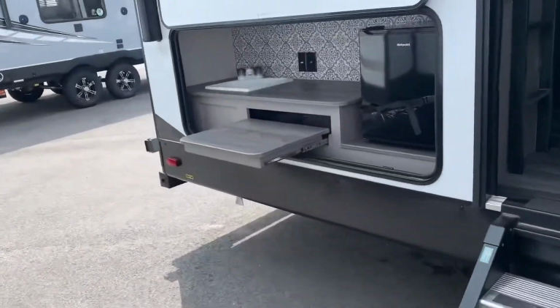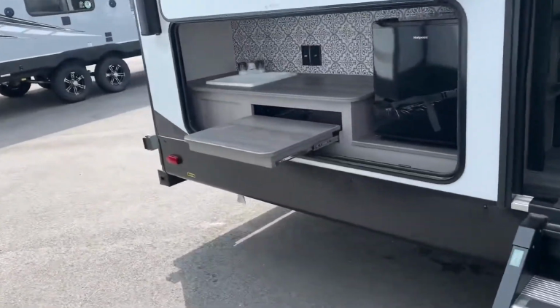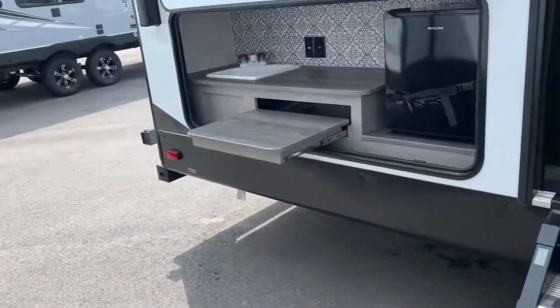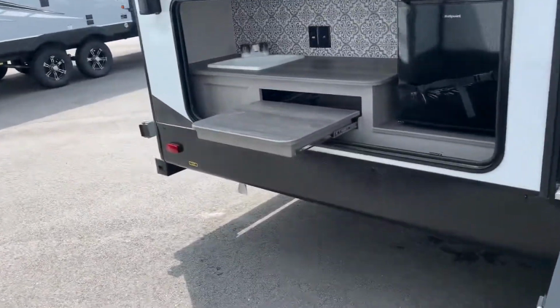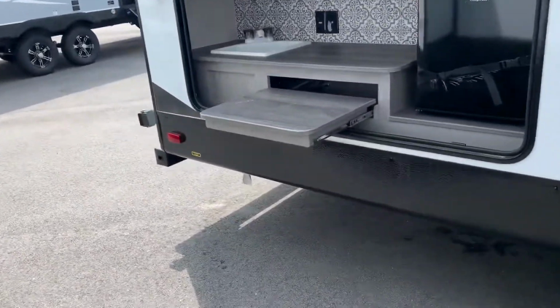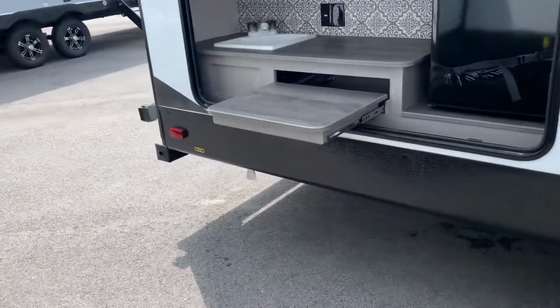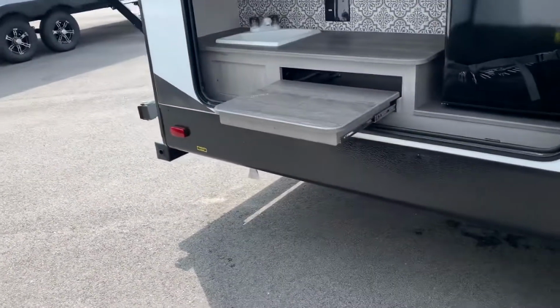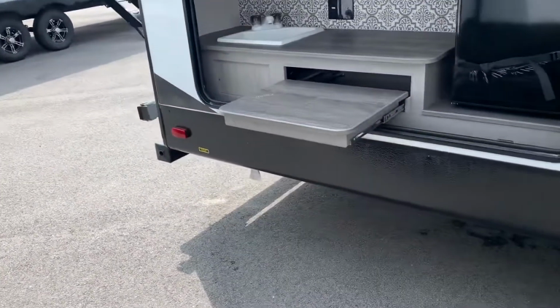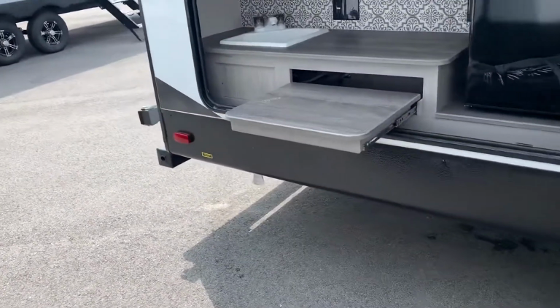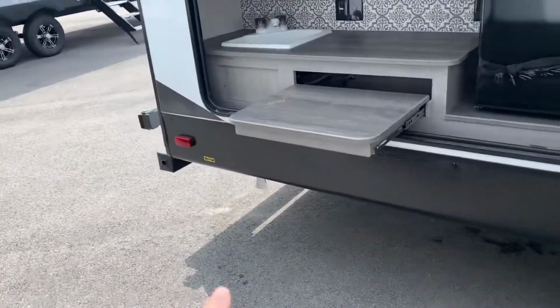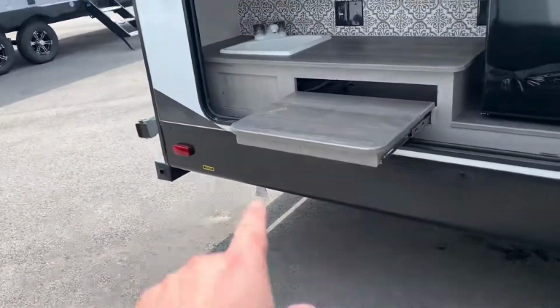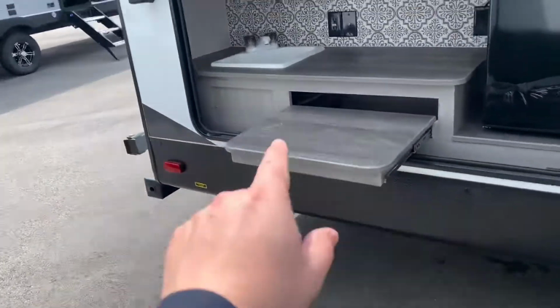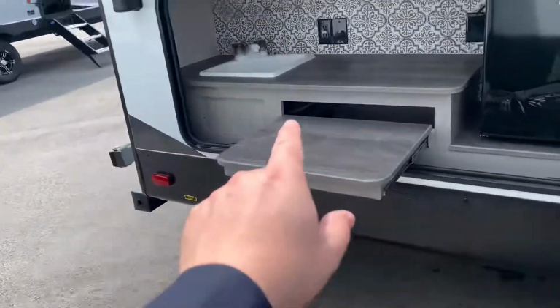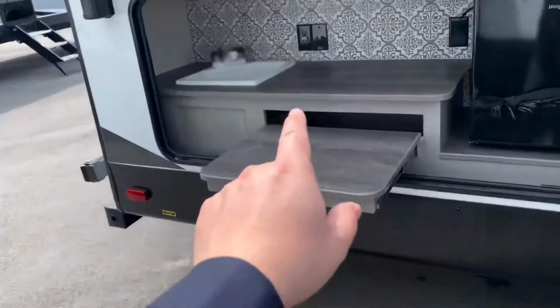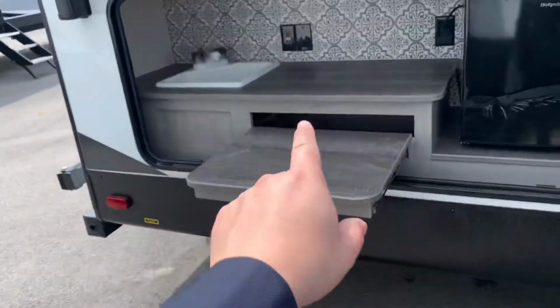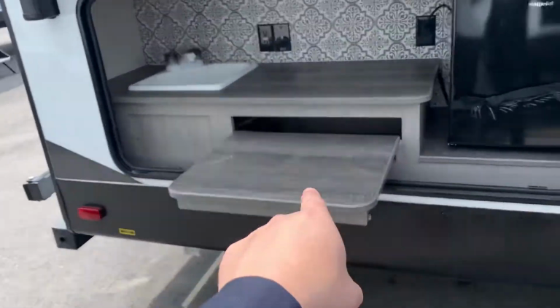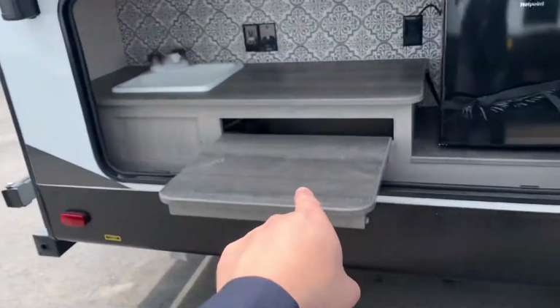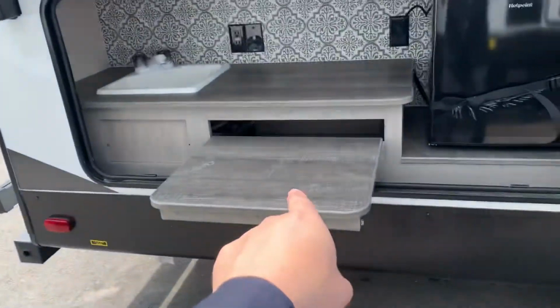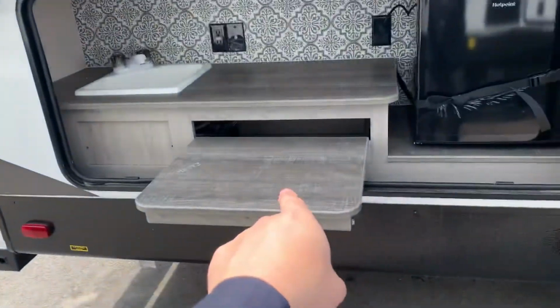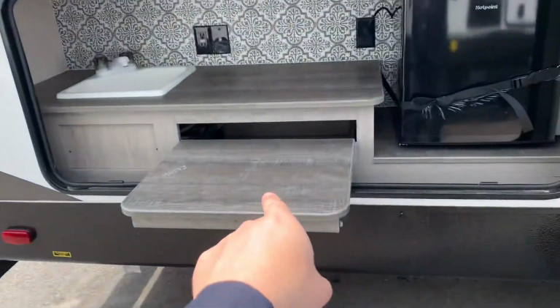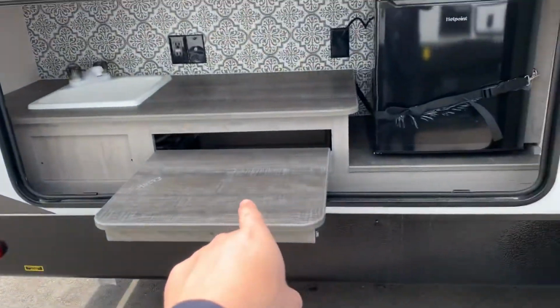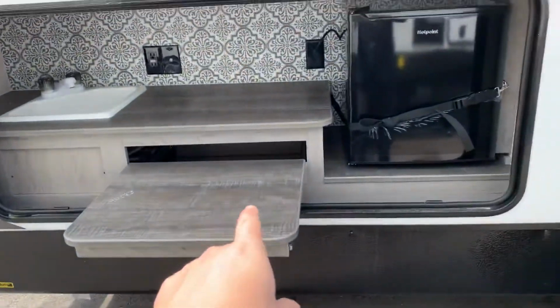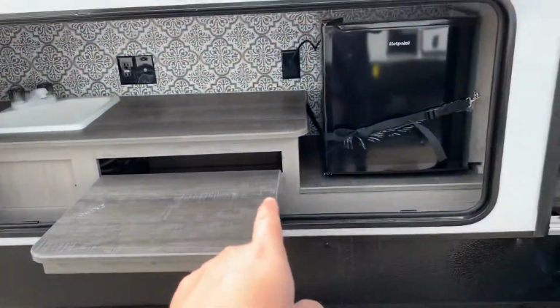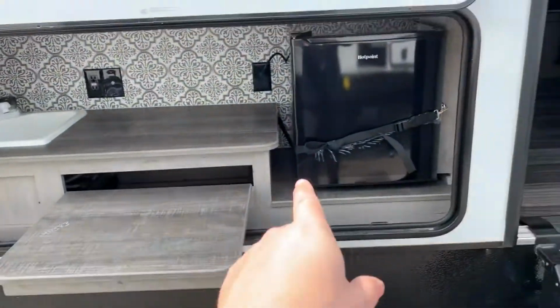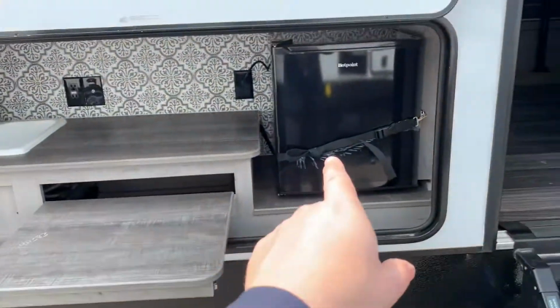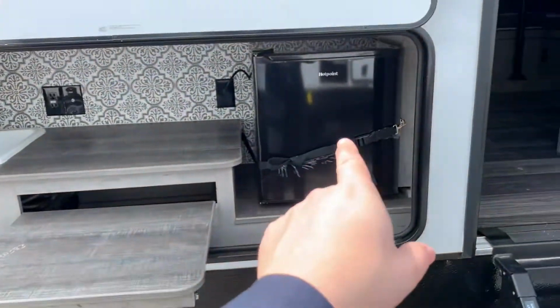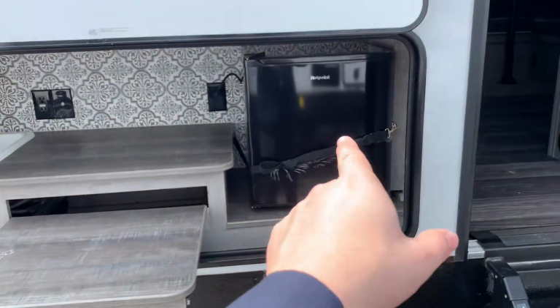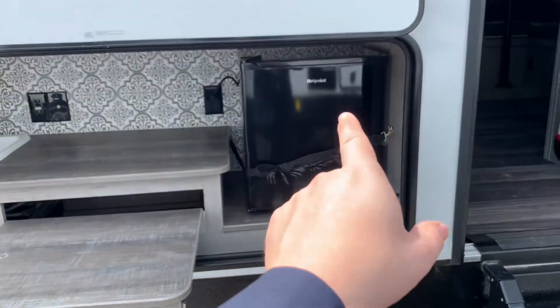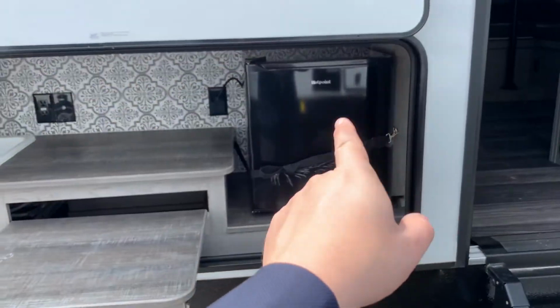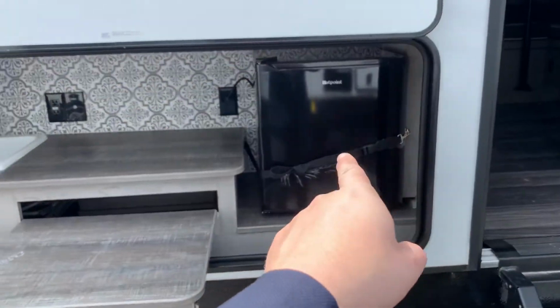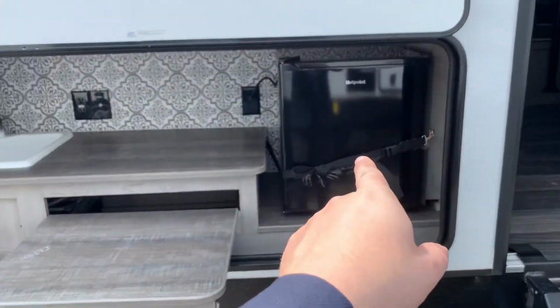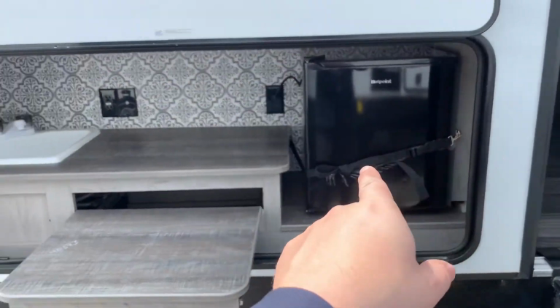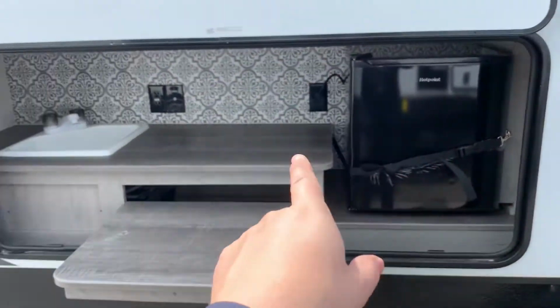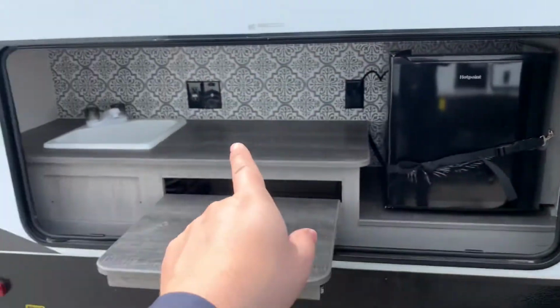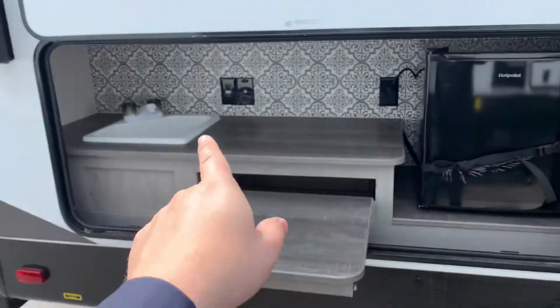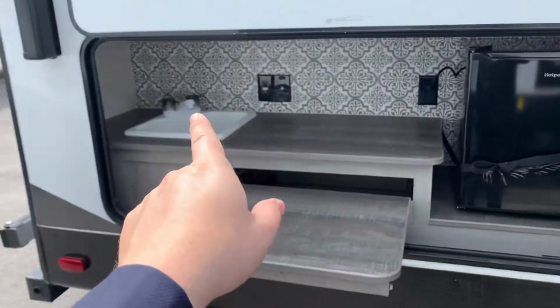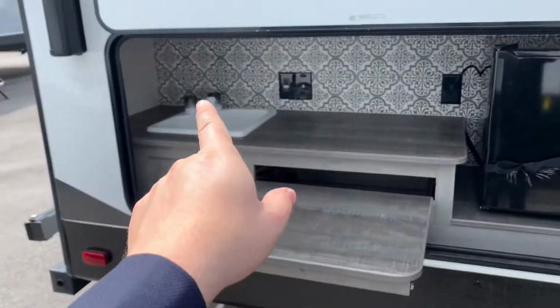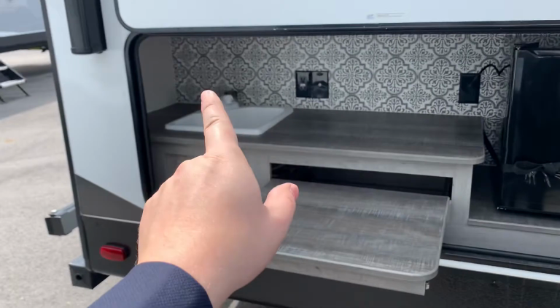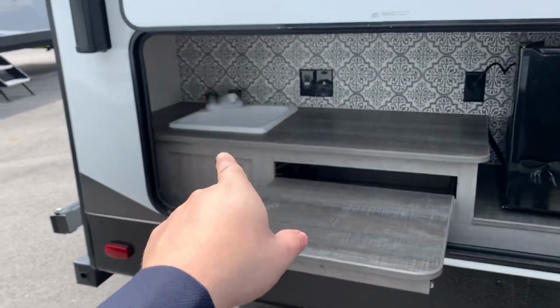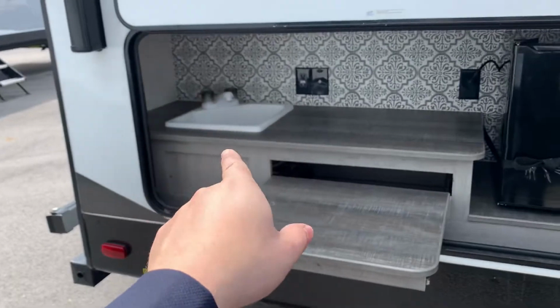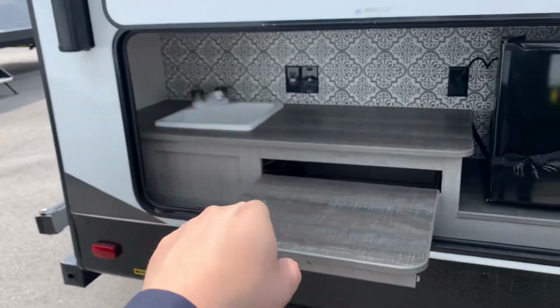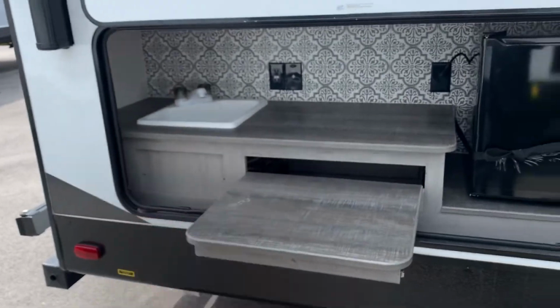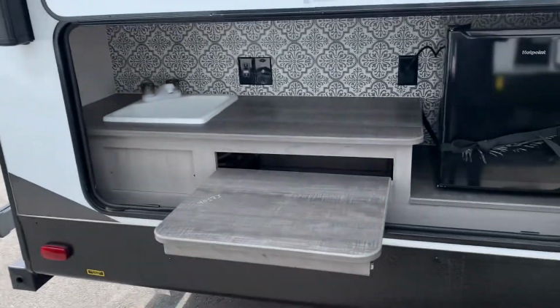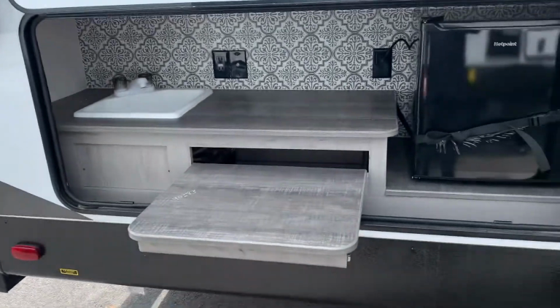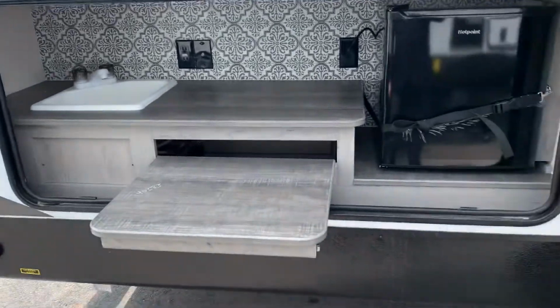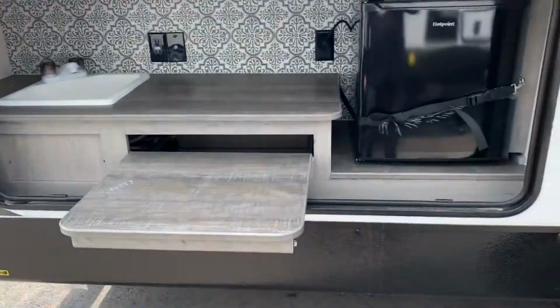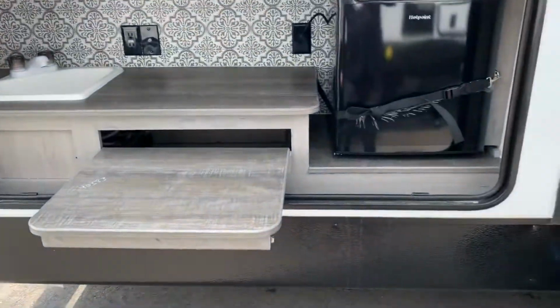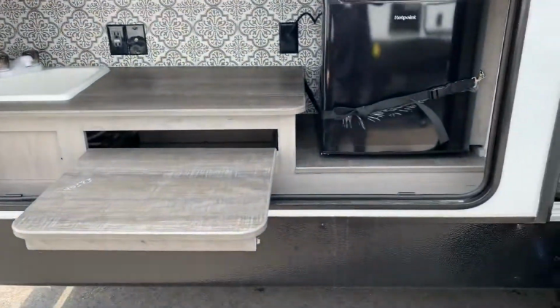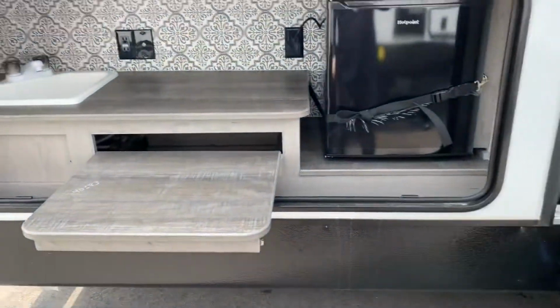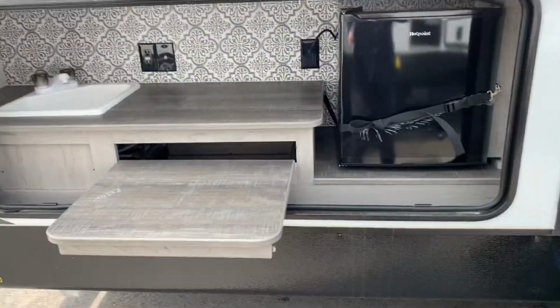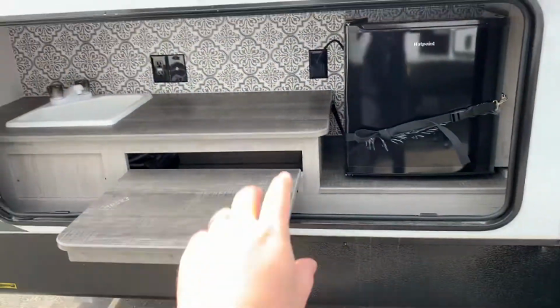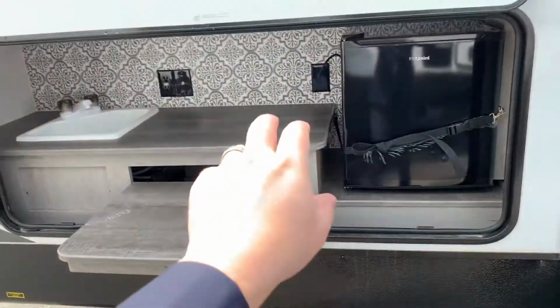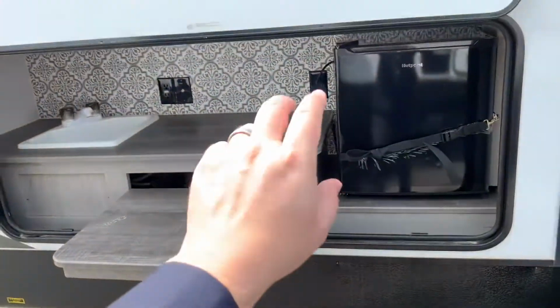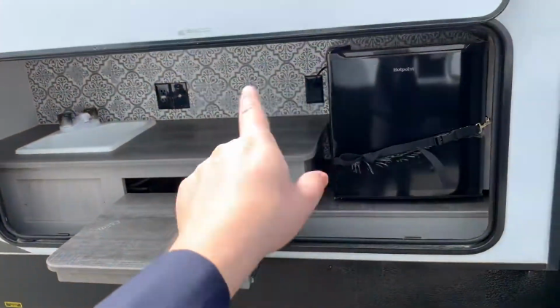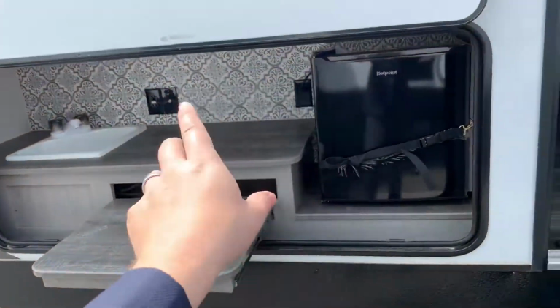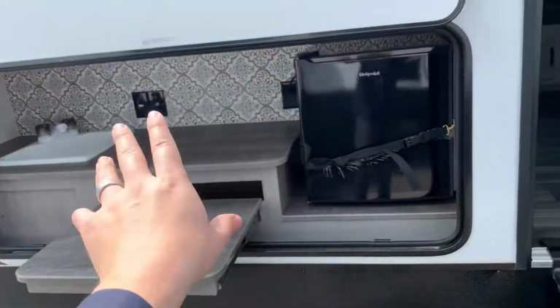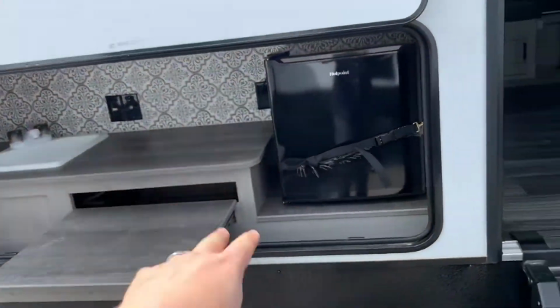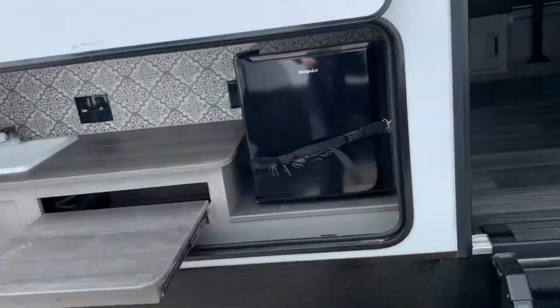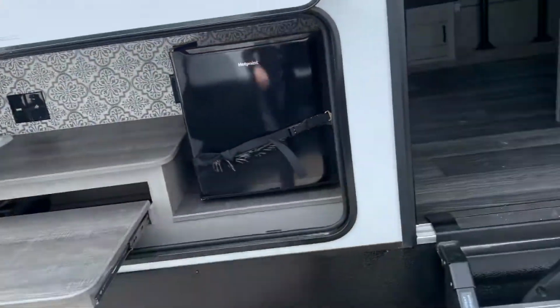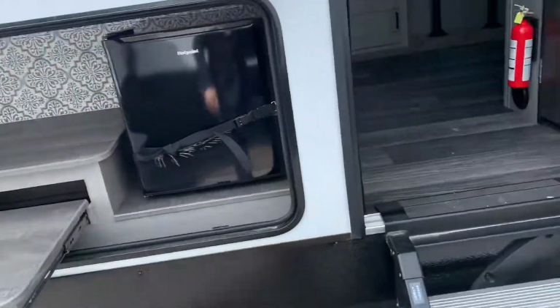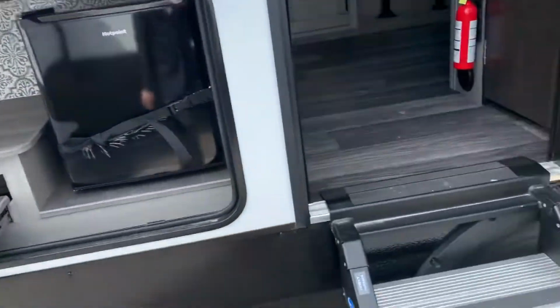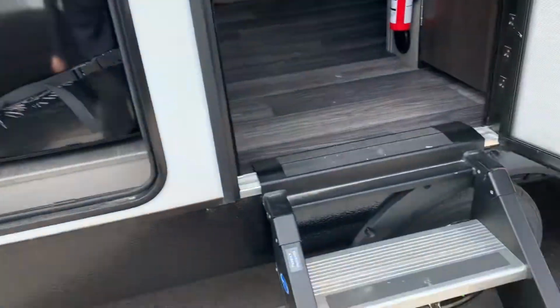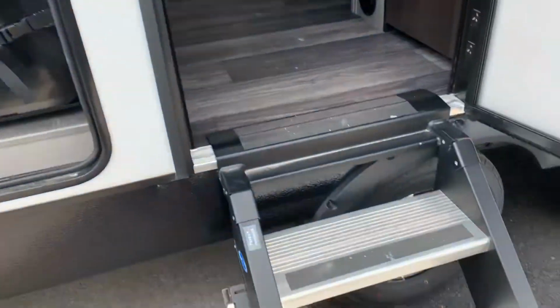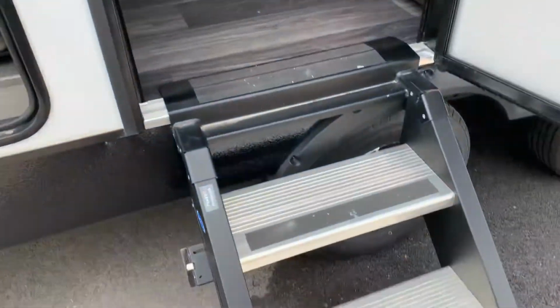Here in the back, that little port's where the stove will sit. We have our fridge and our sinks with outlets and plug-ups there.